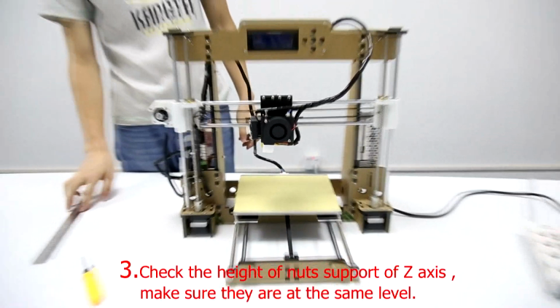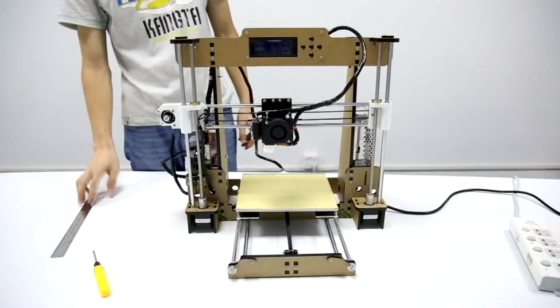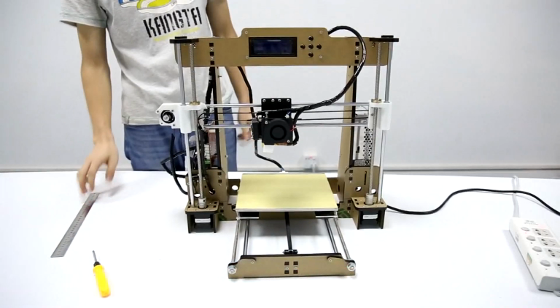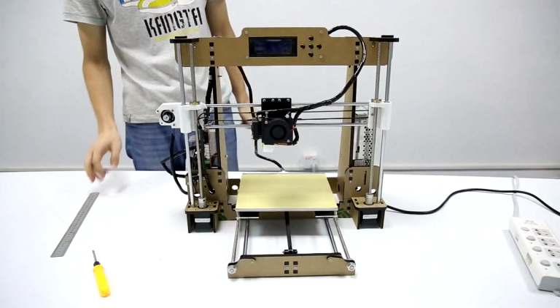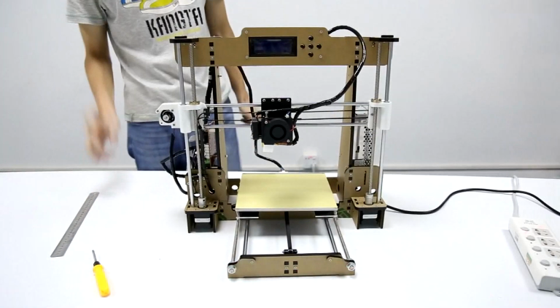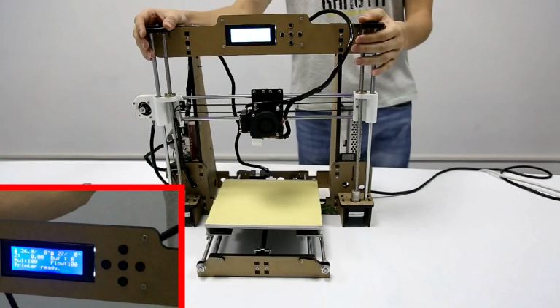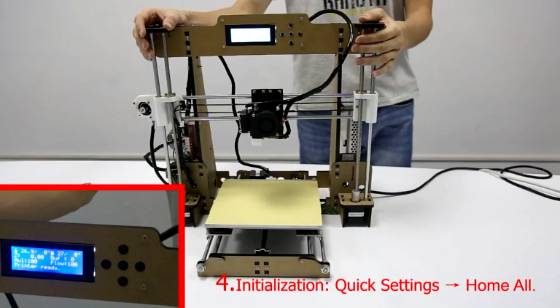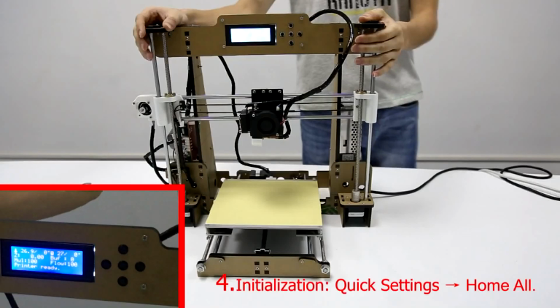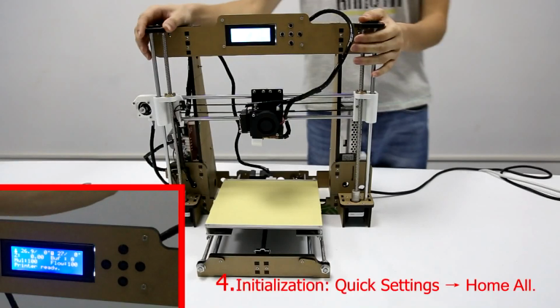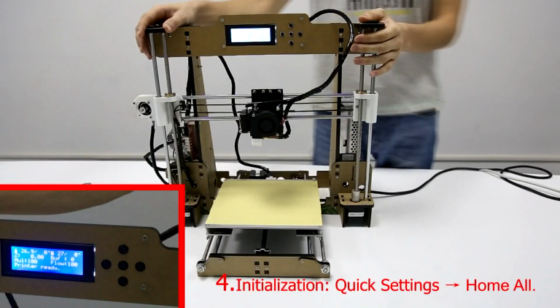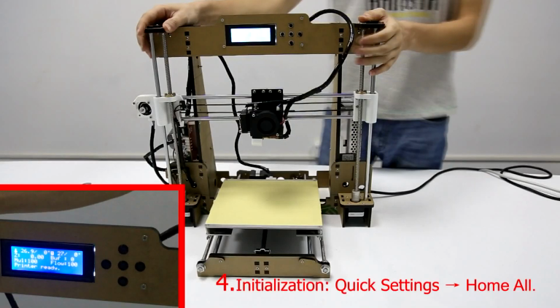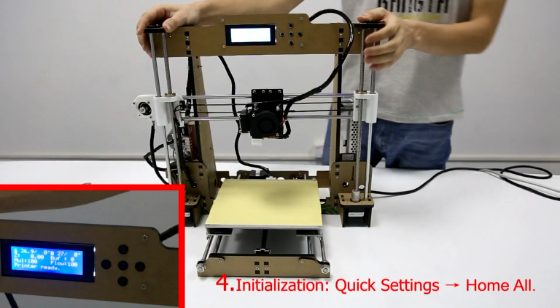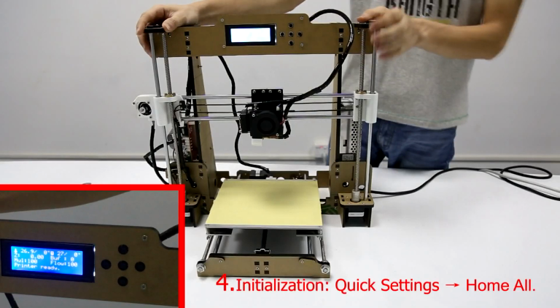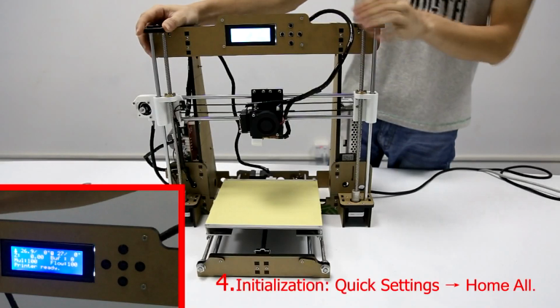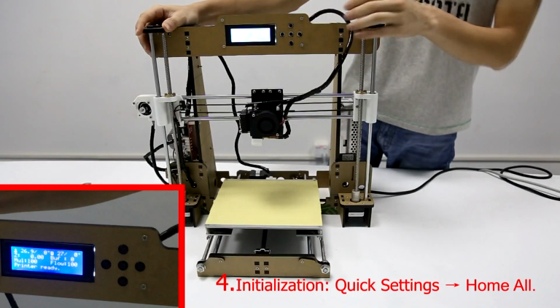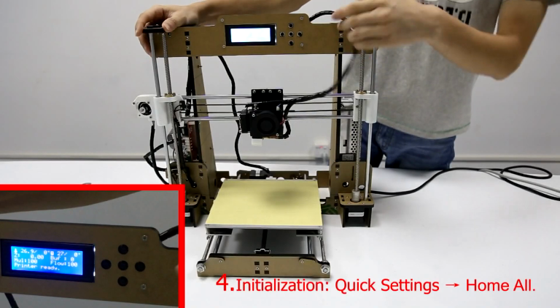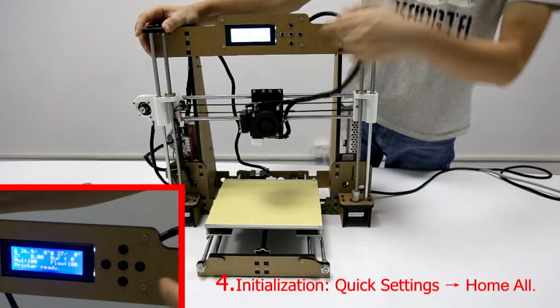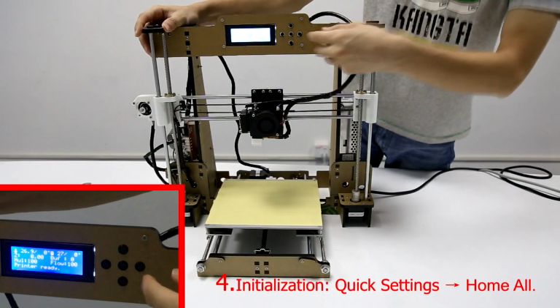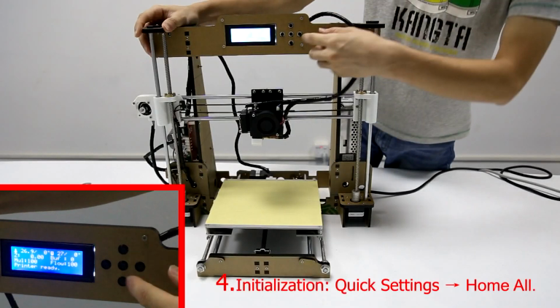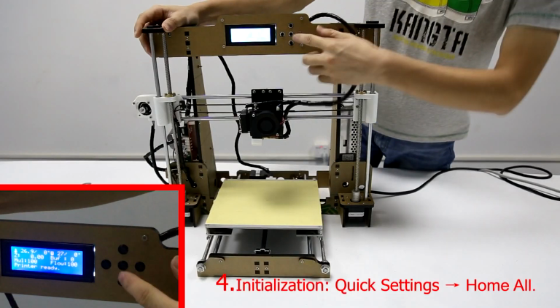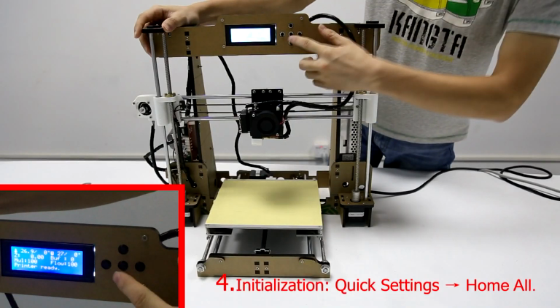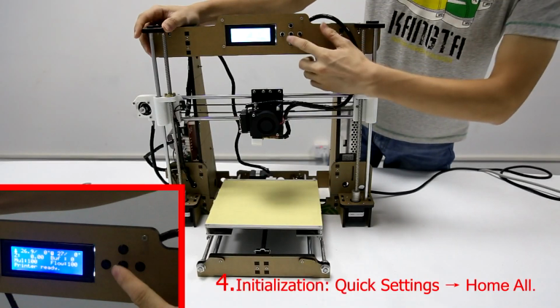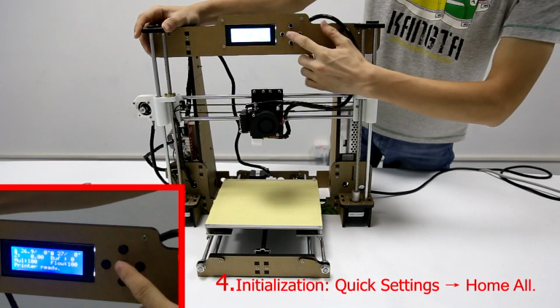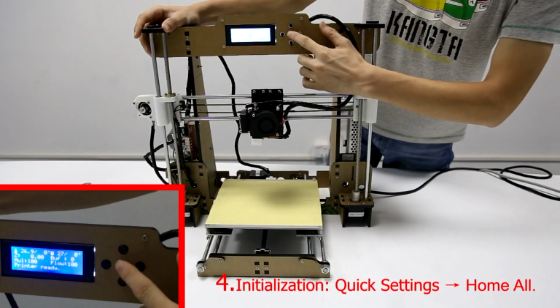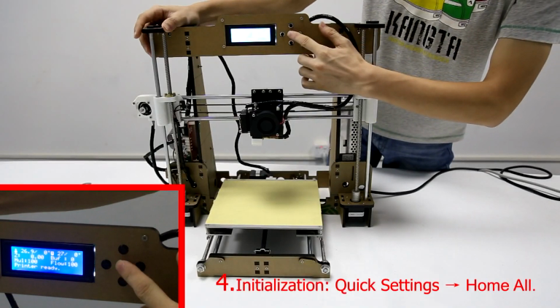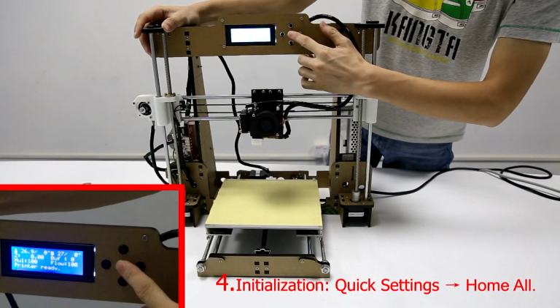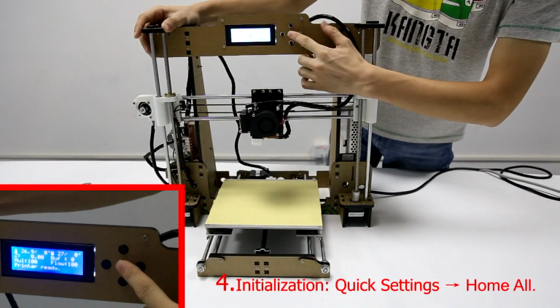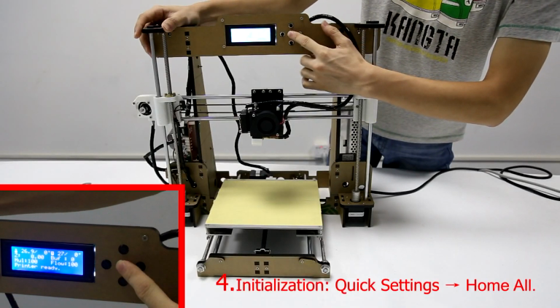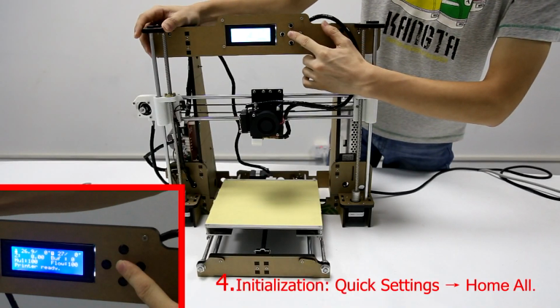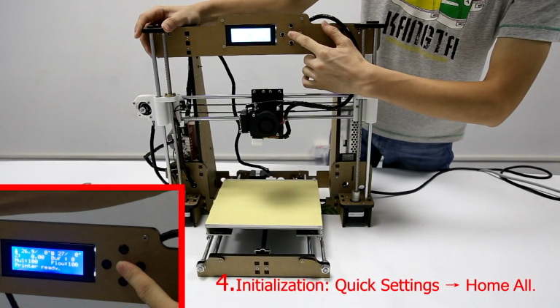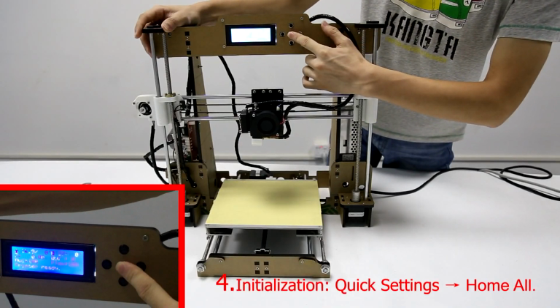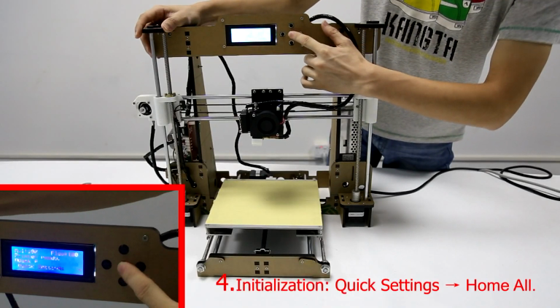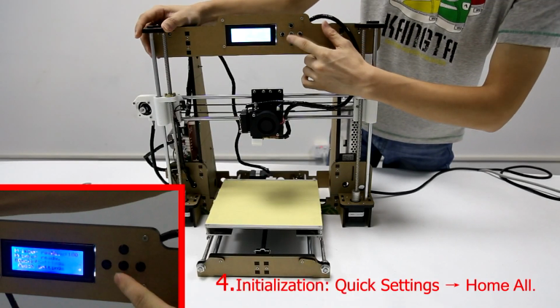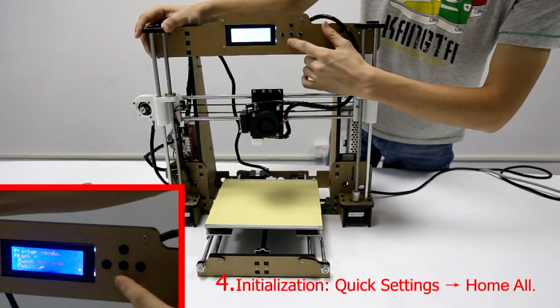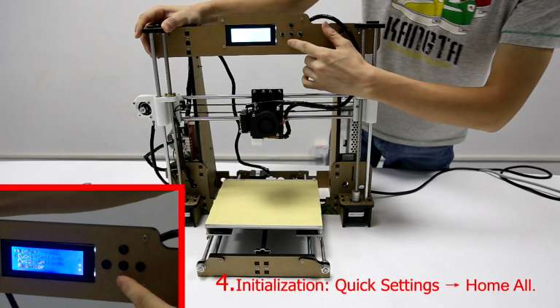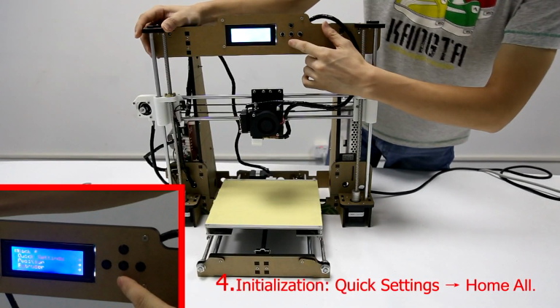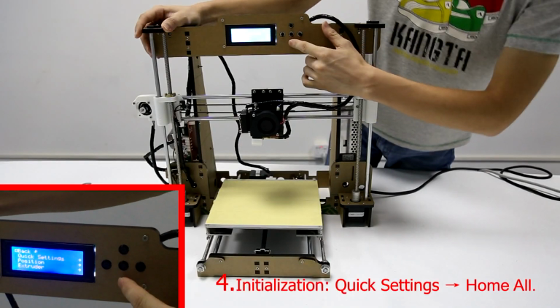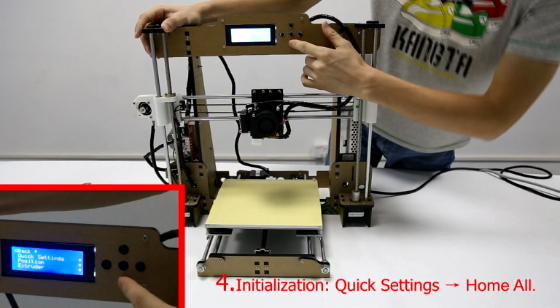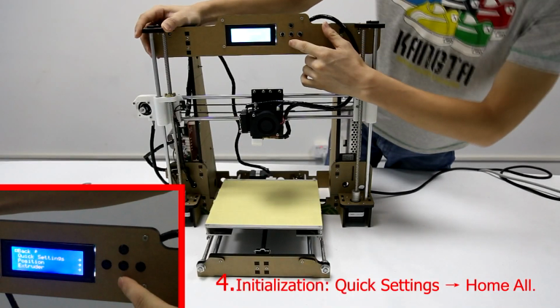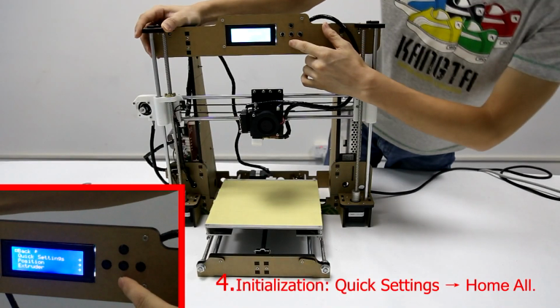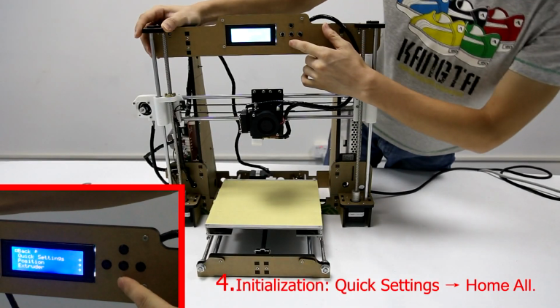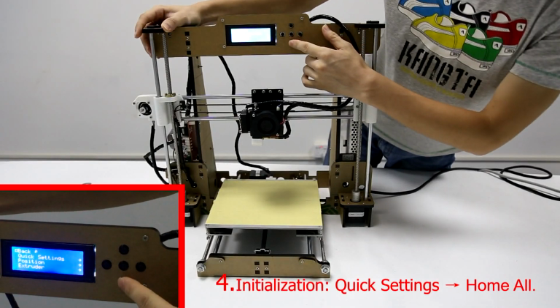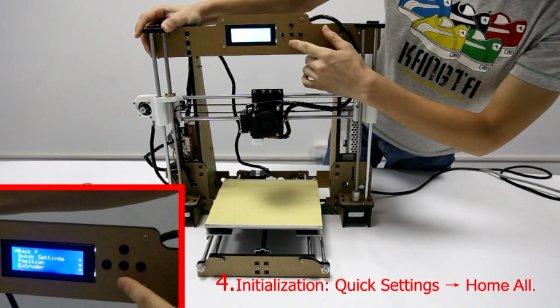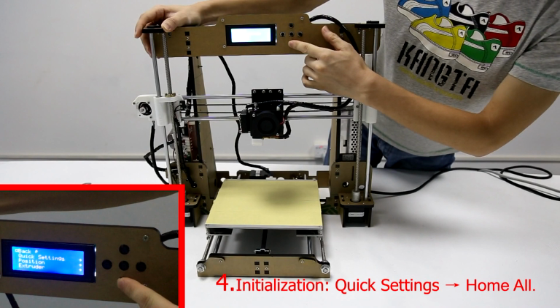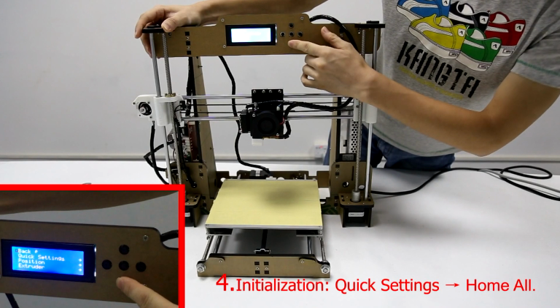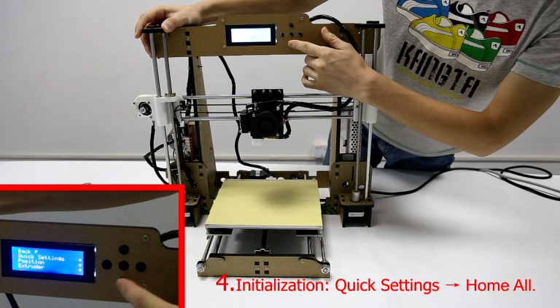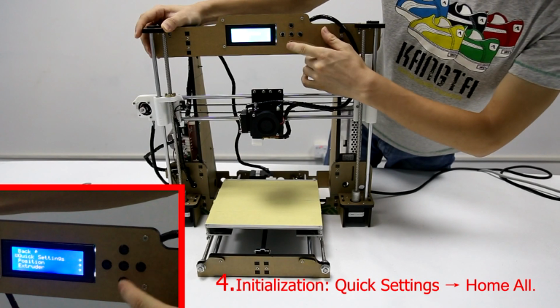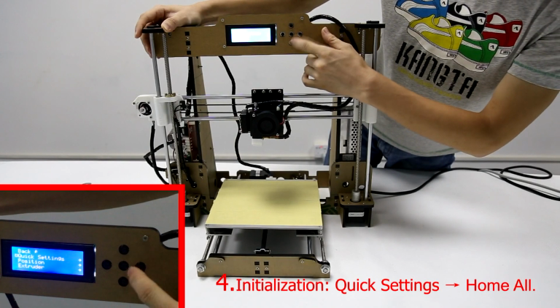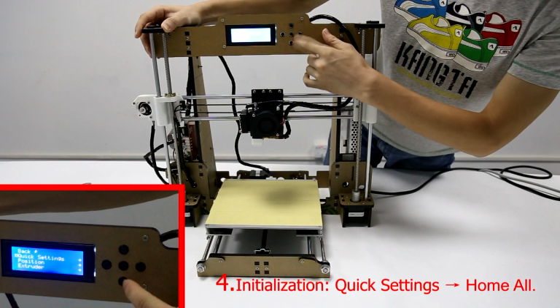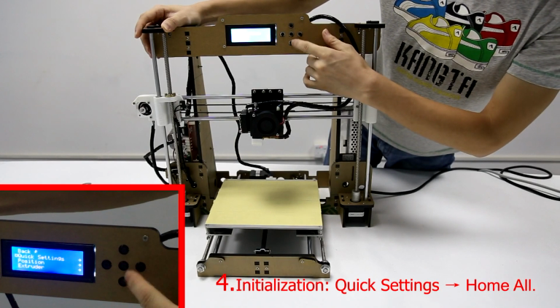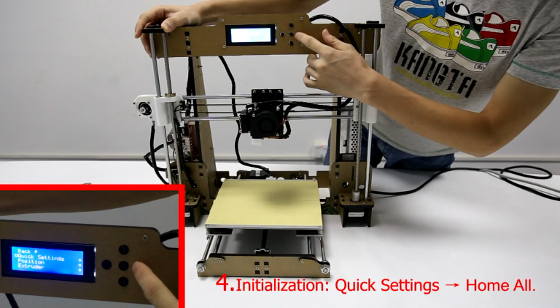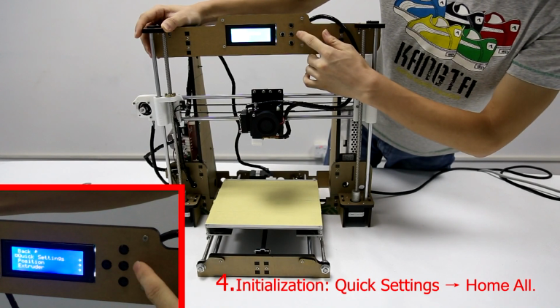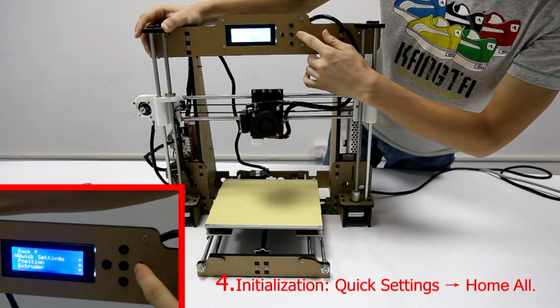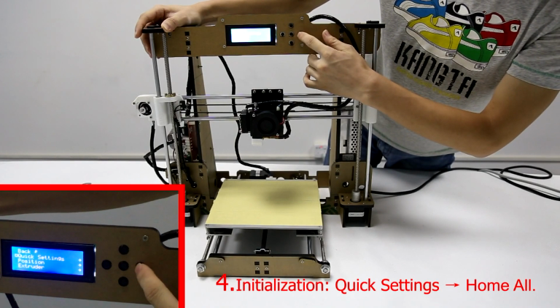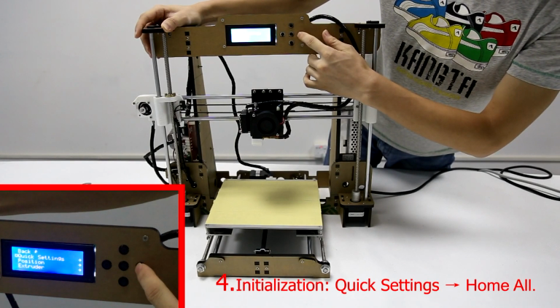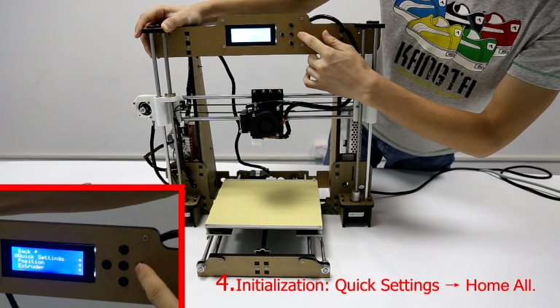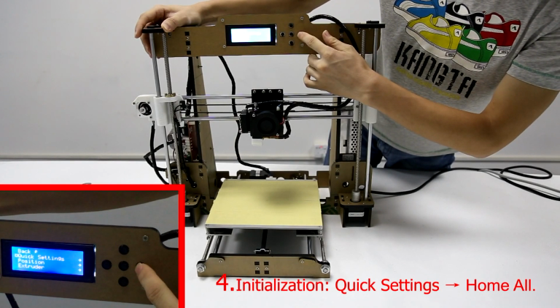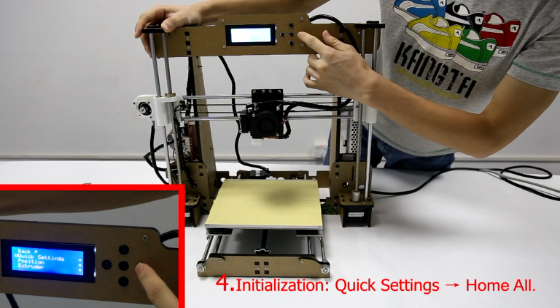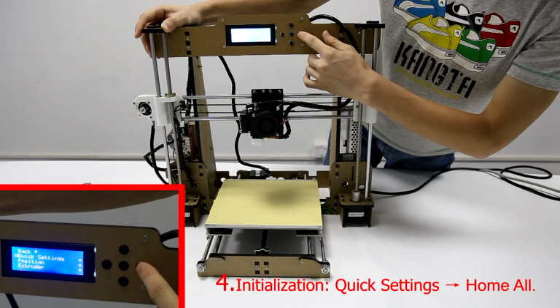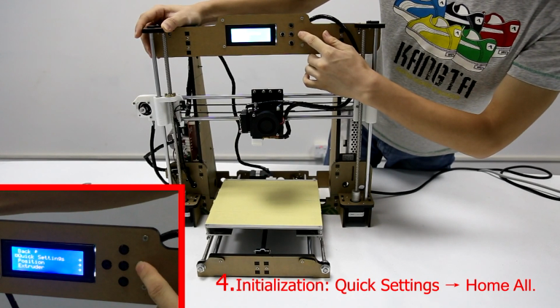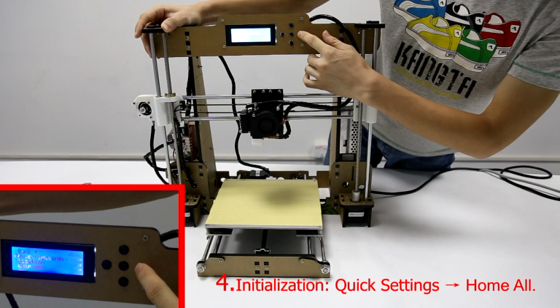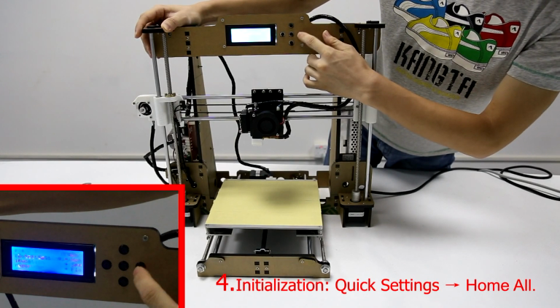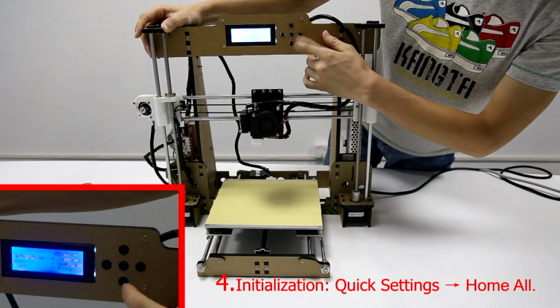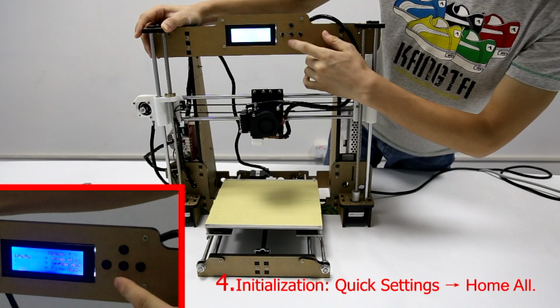Step 4: Initialize the printer. Choose Quick Settings and then choose Home All.